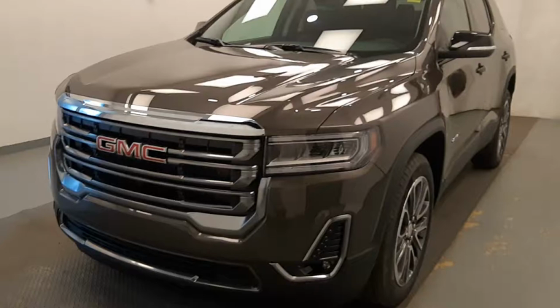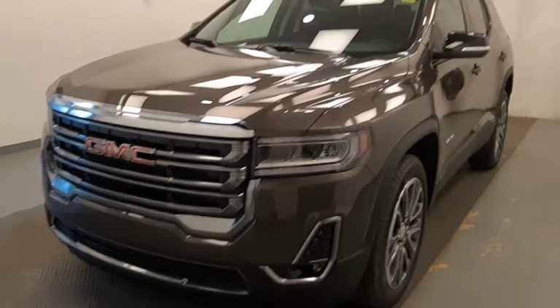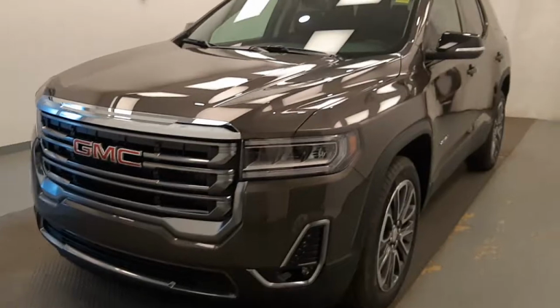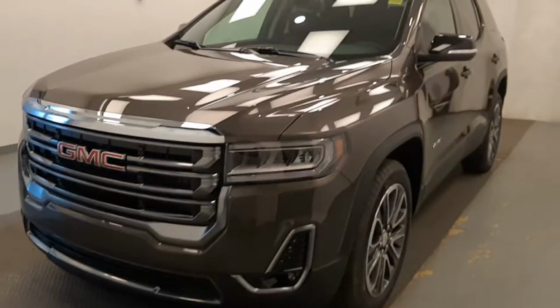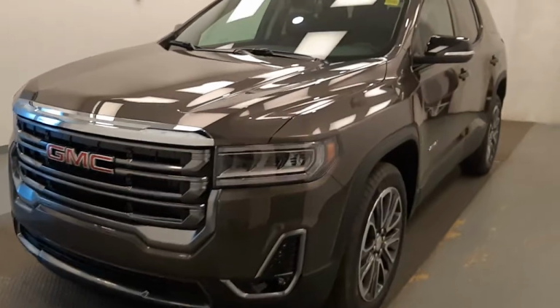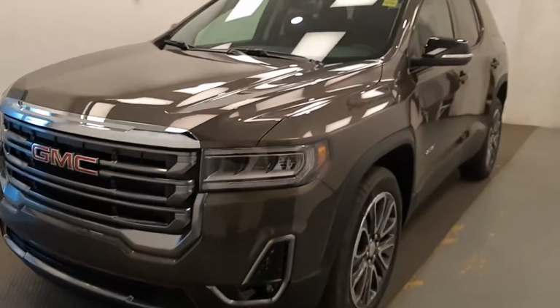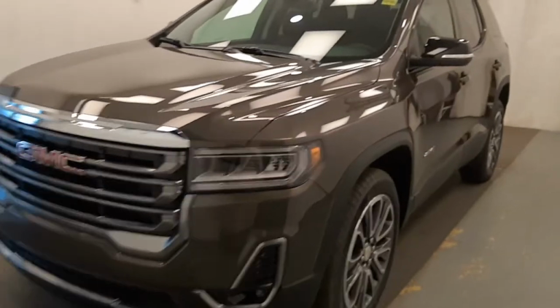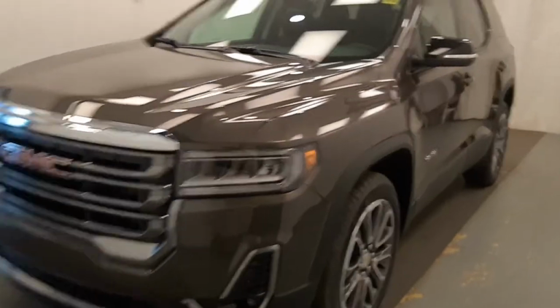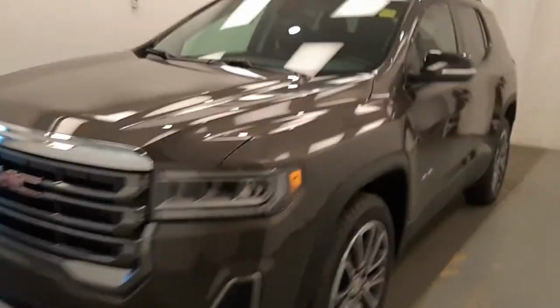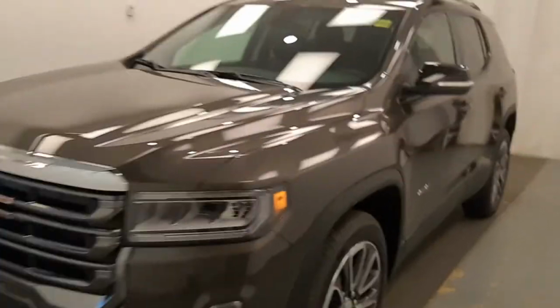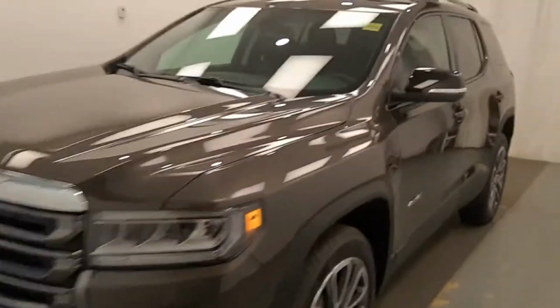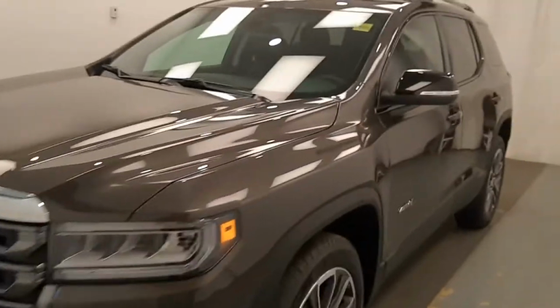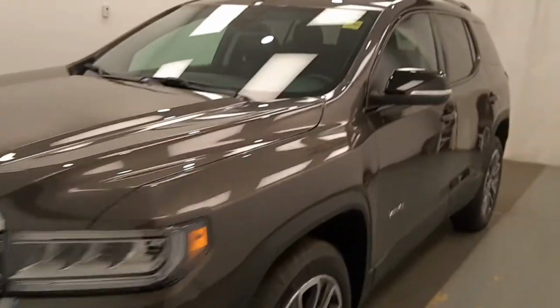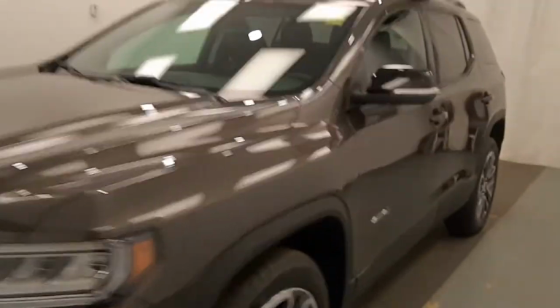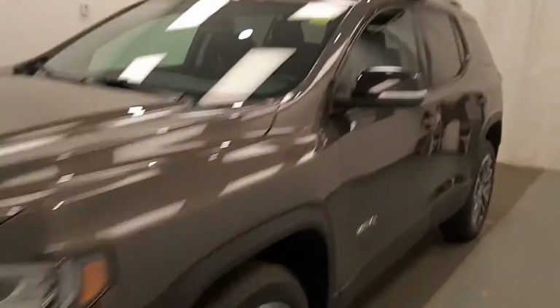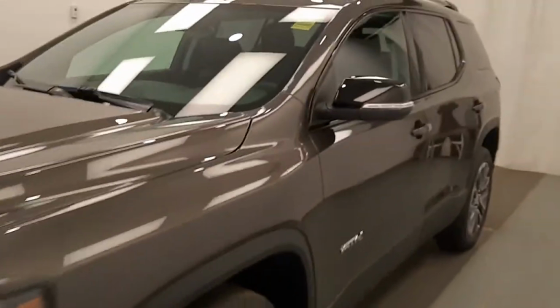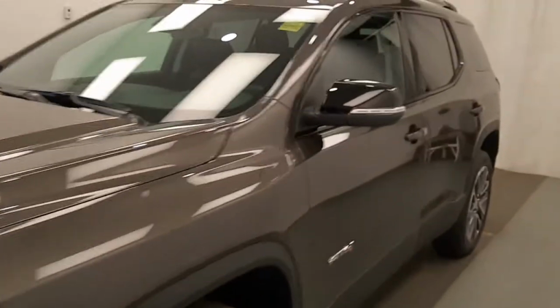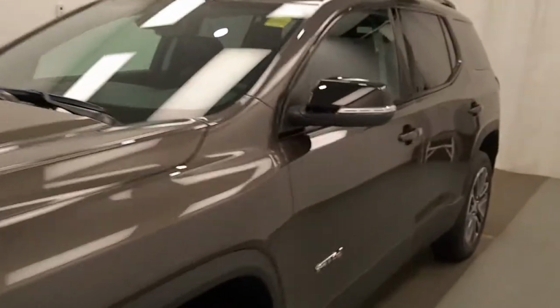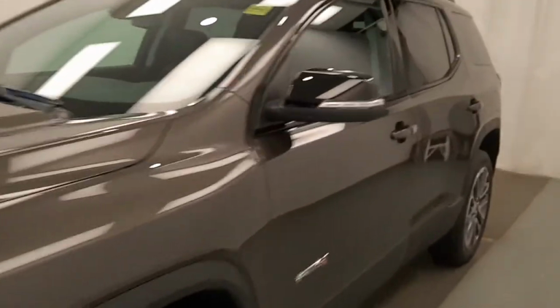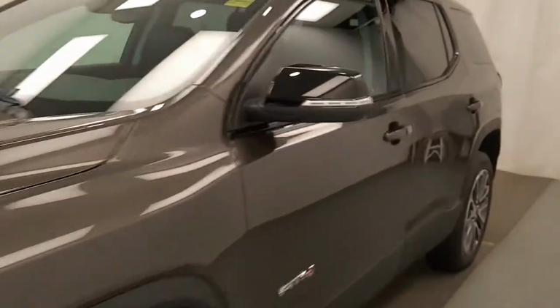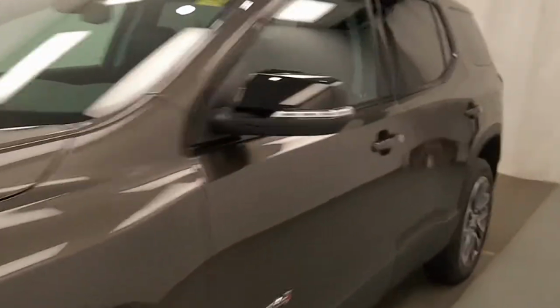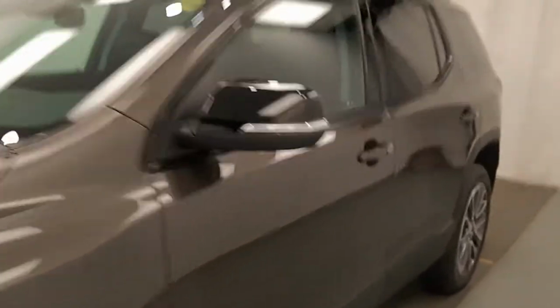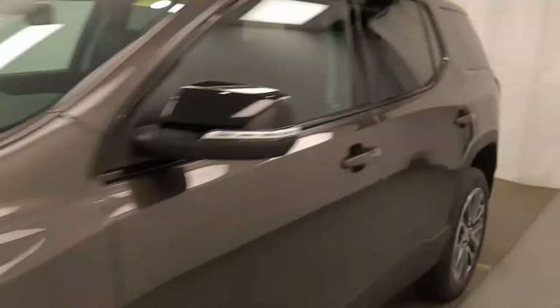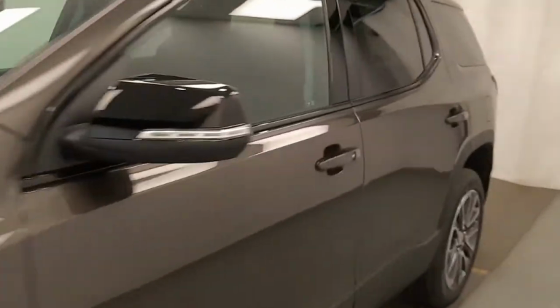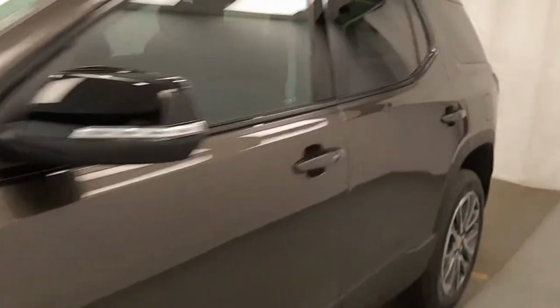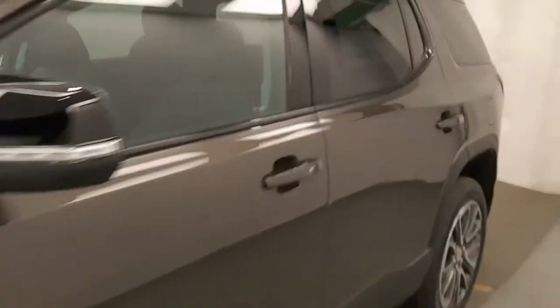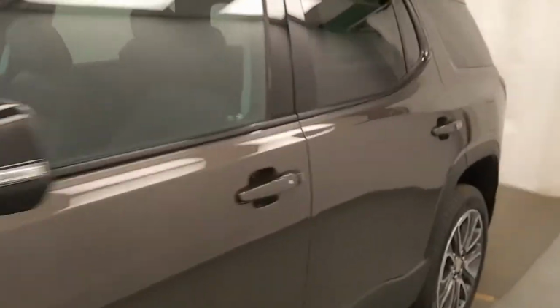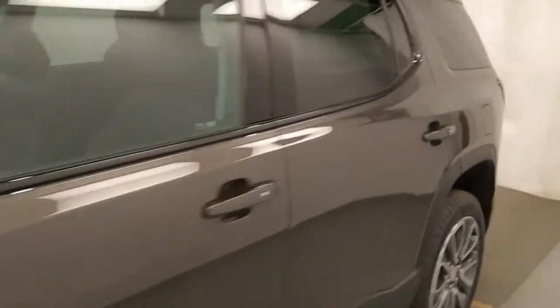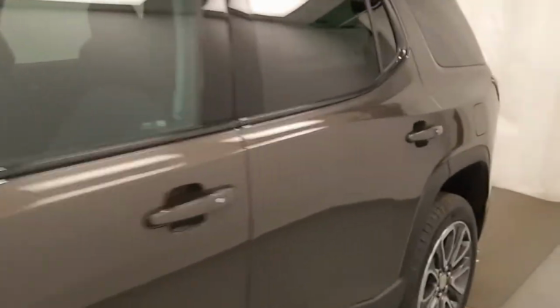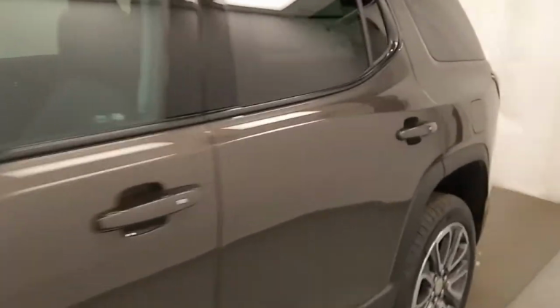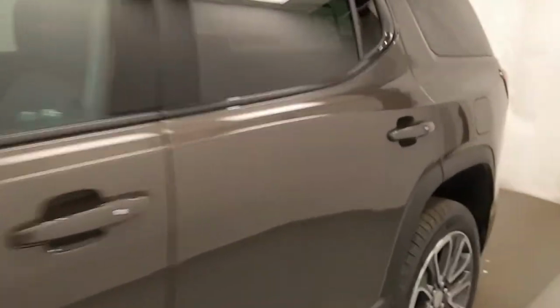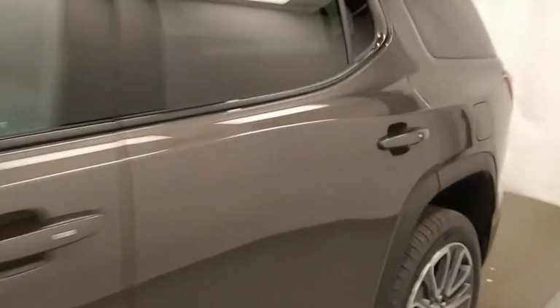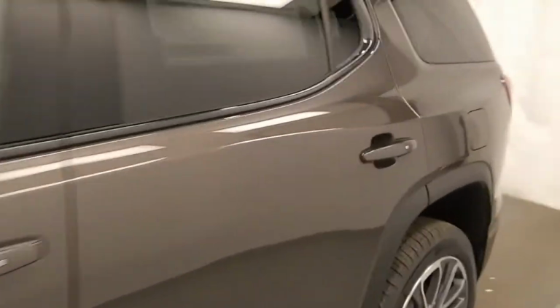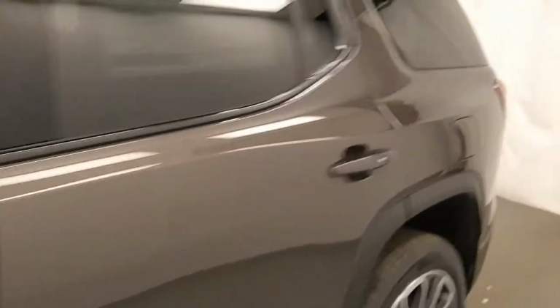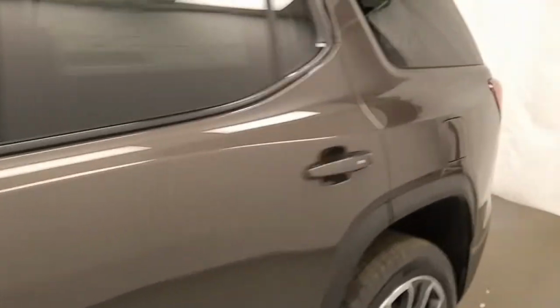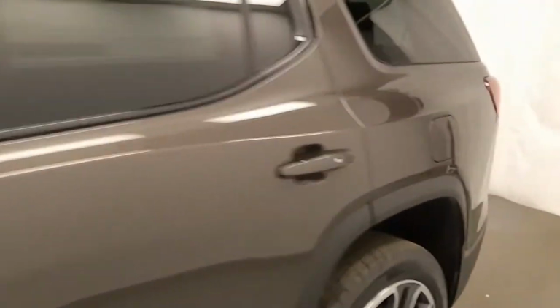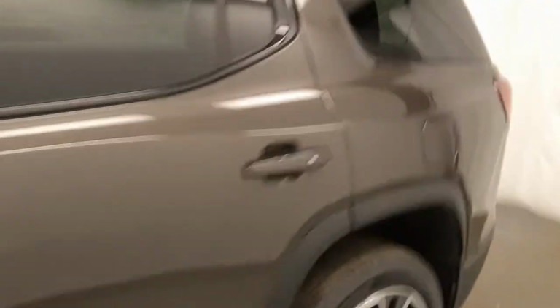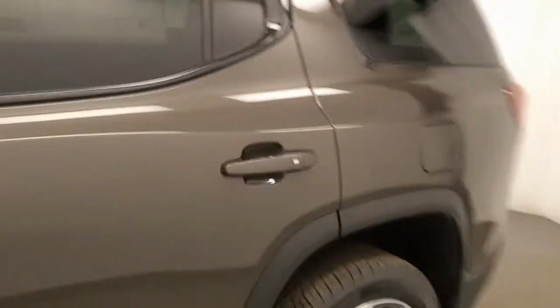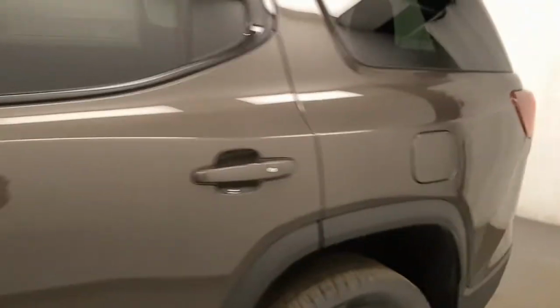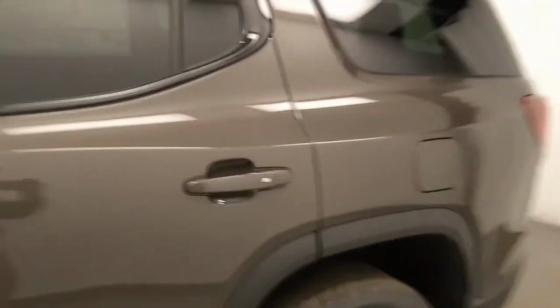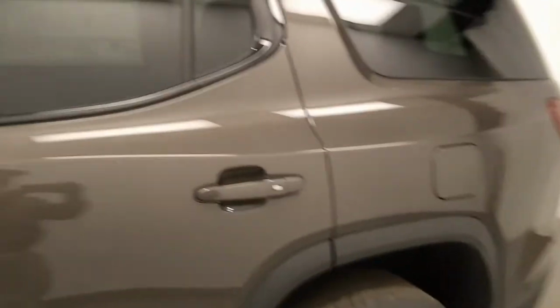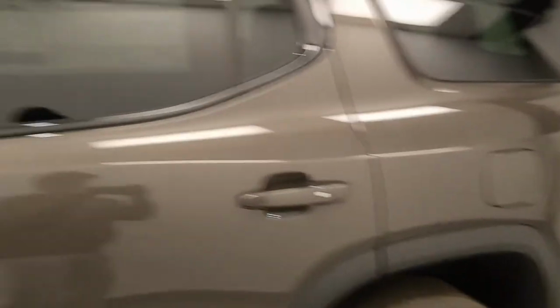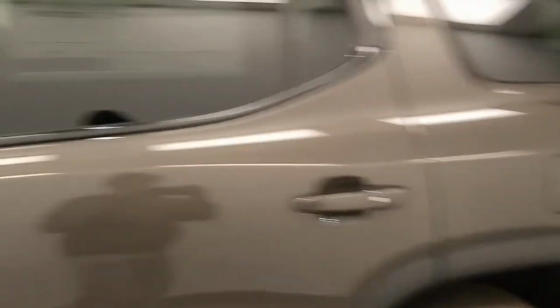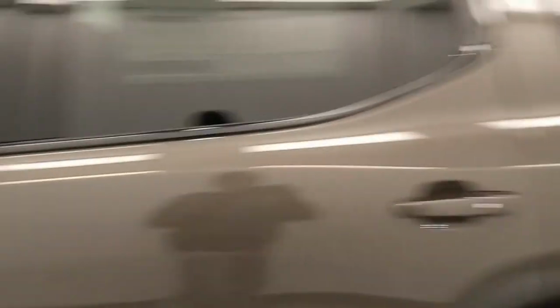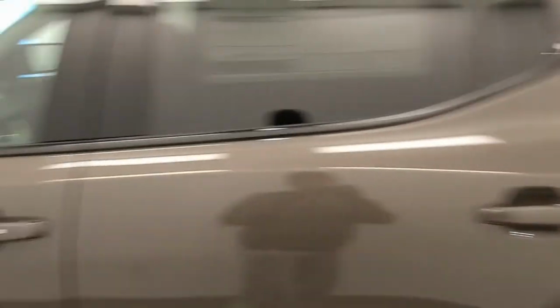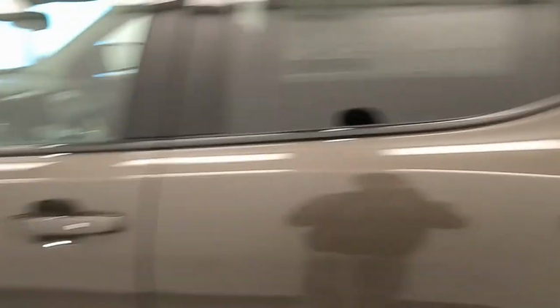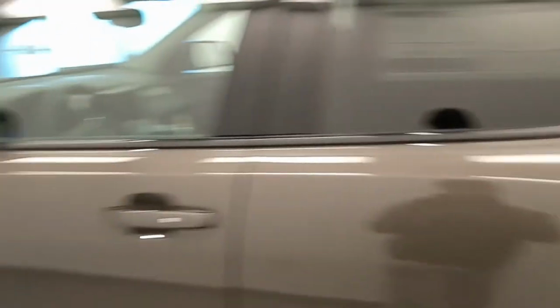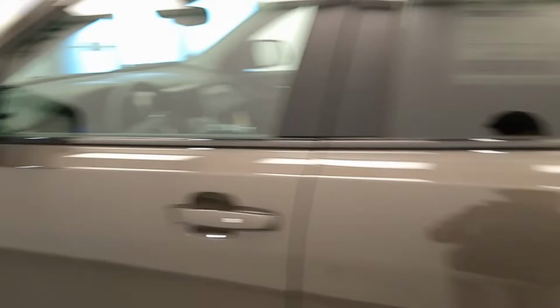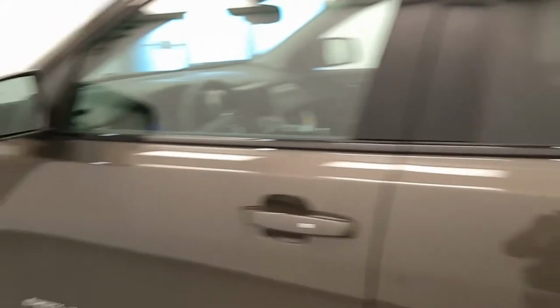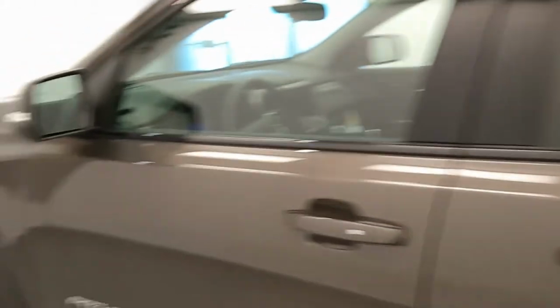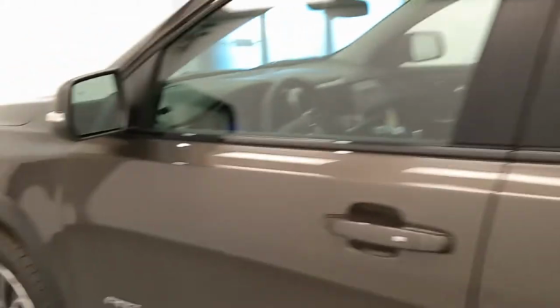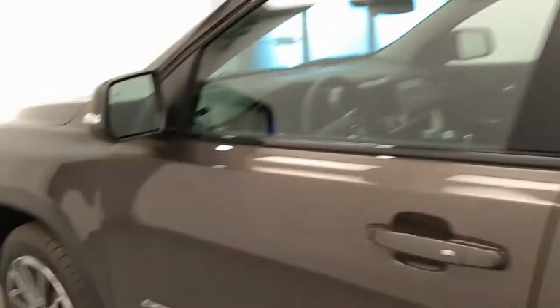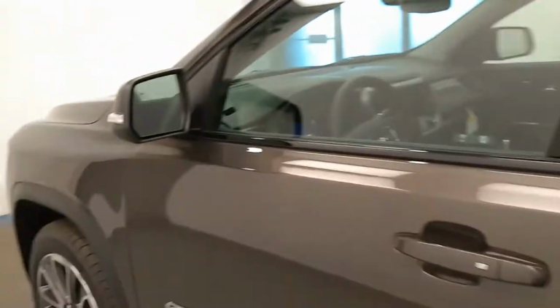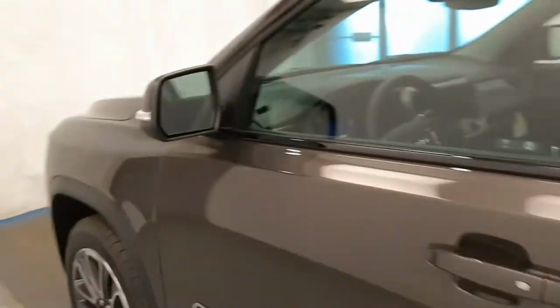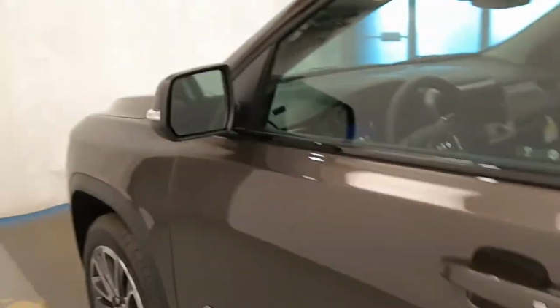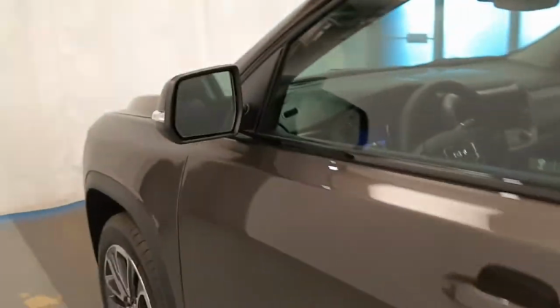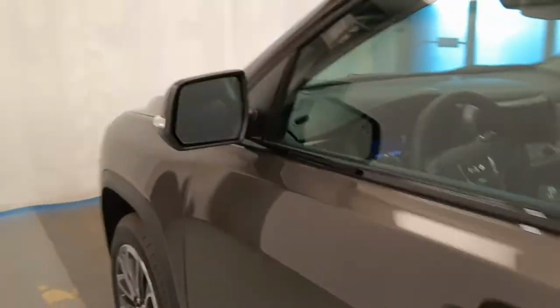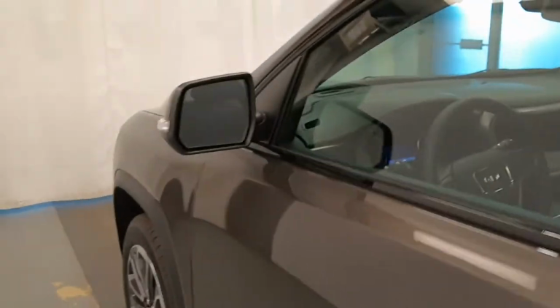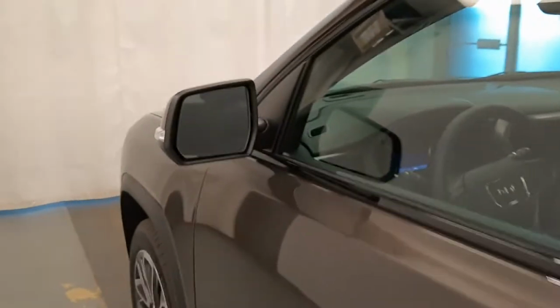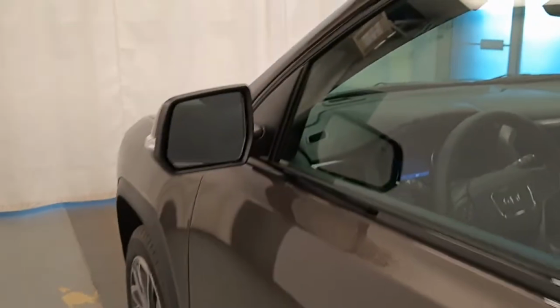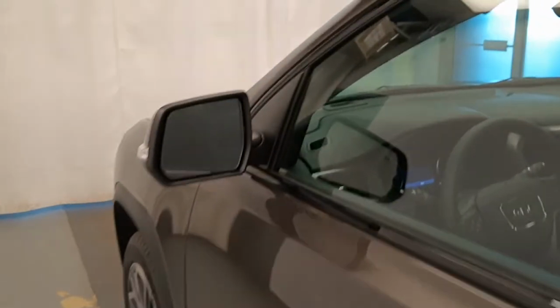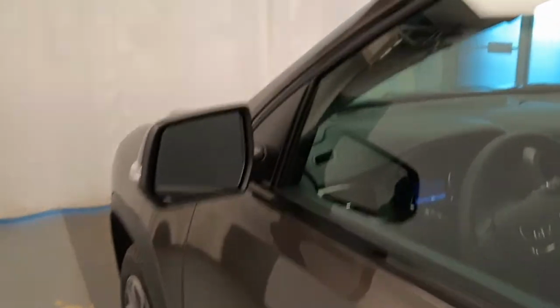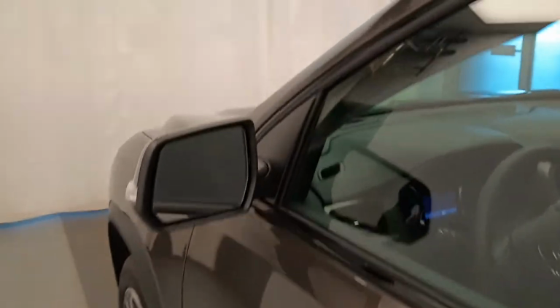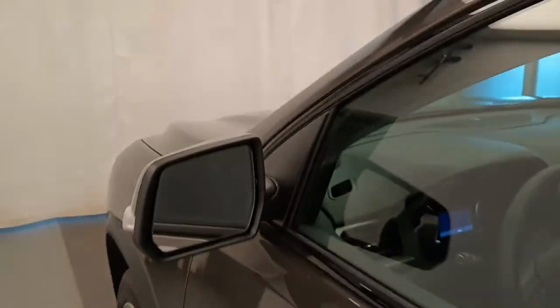Today we're viewing stock number 214883 on a 2020 GMC Acadia, and our exterior colour is smoky quartz.